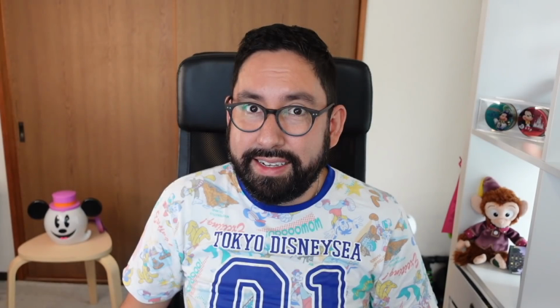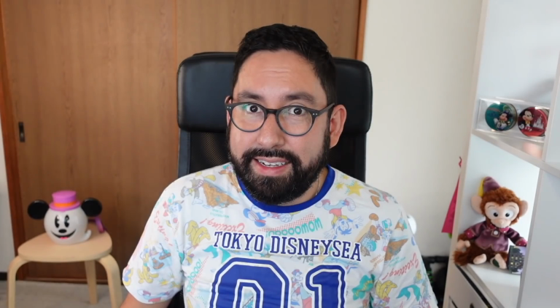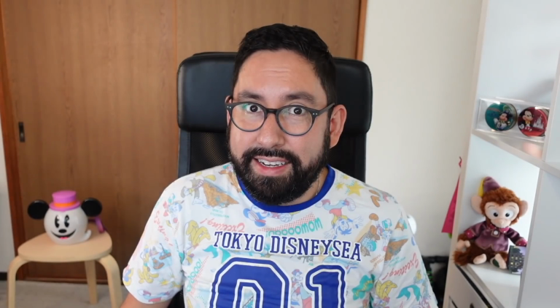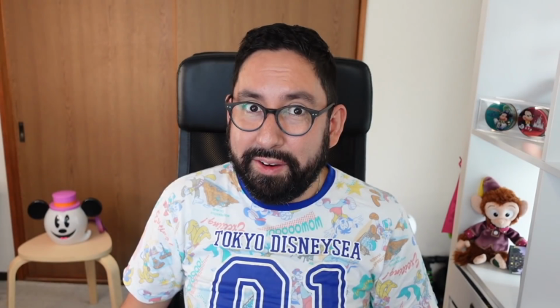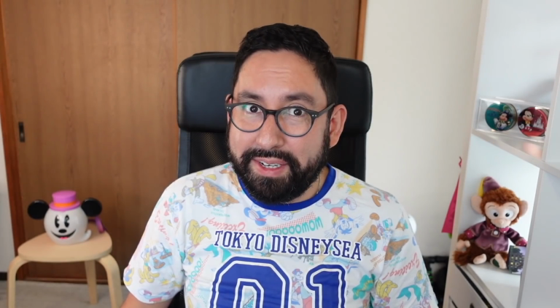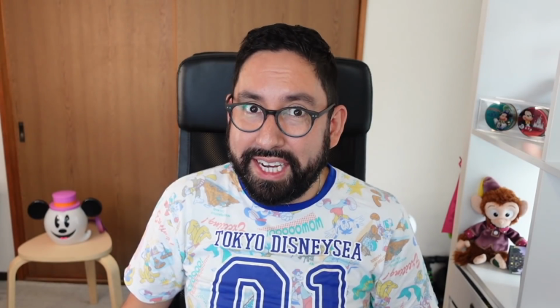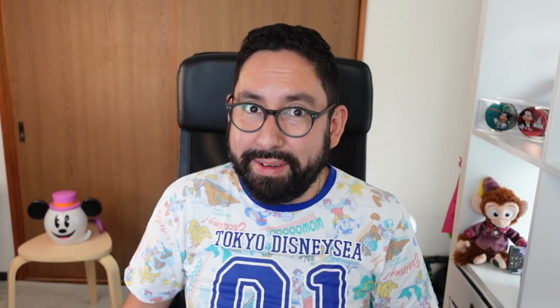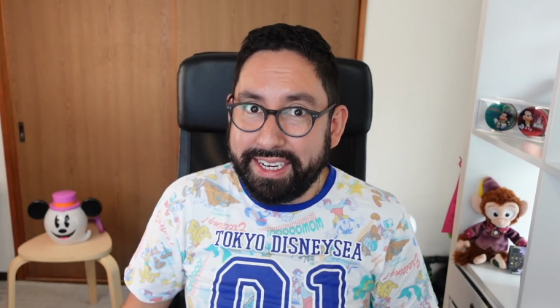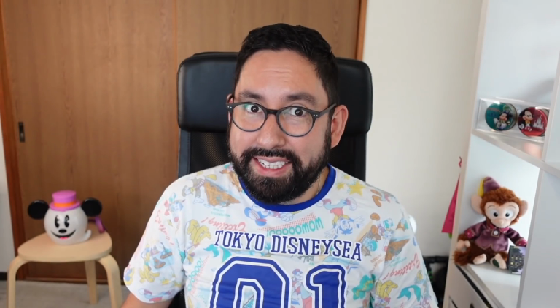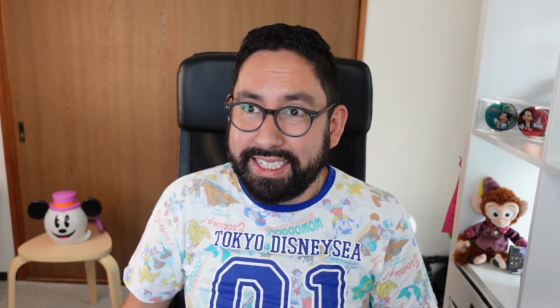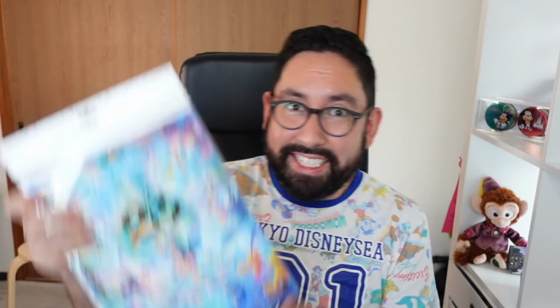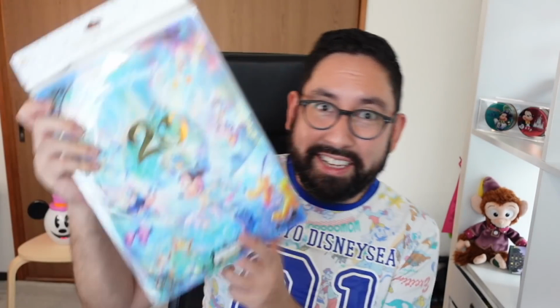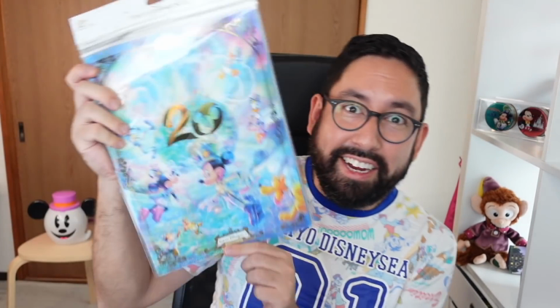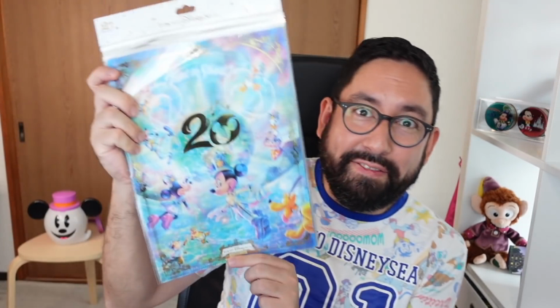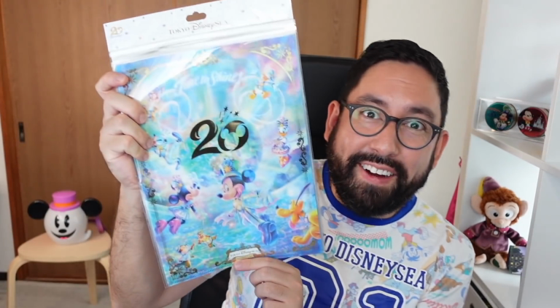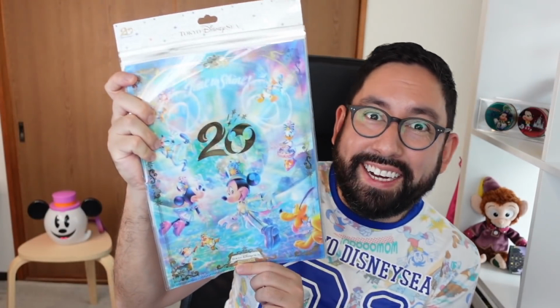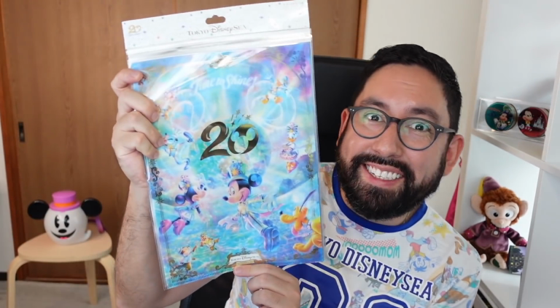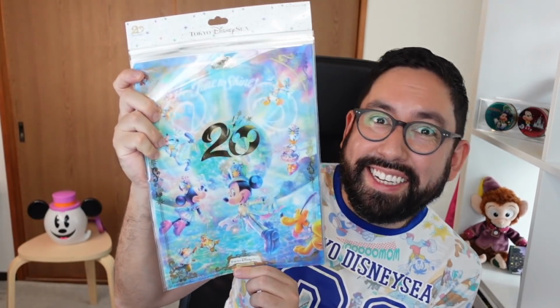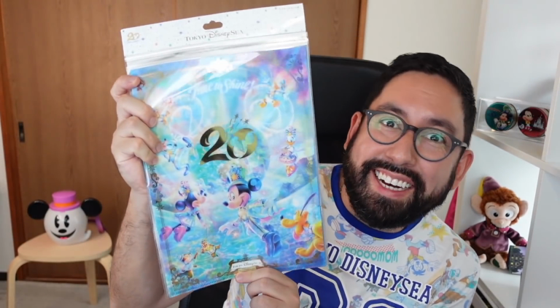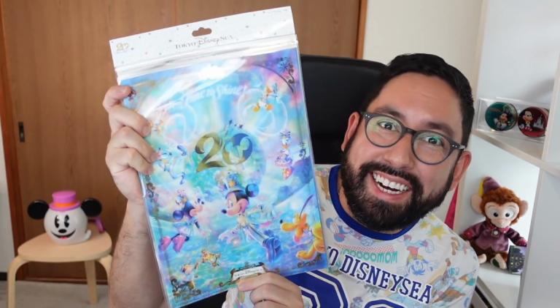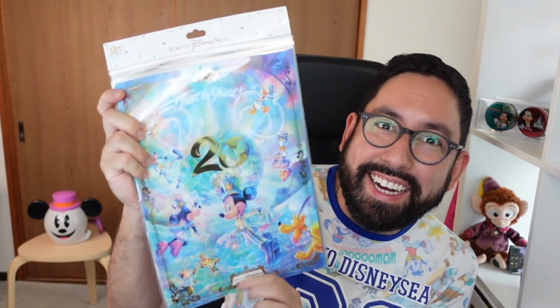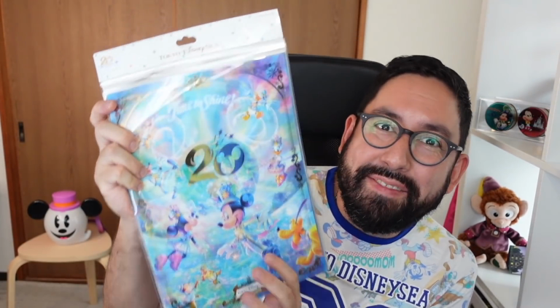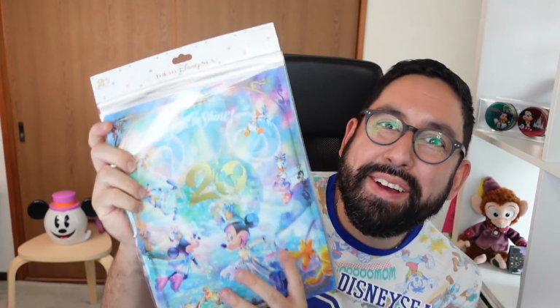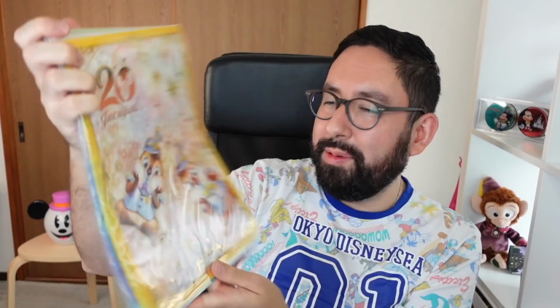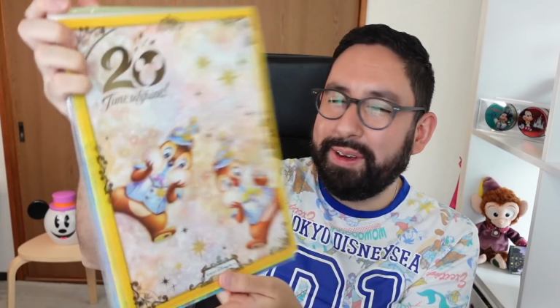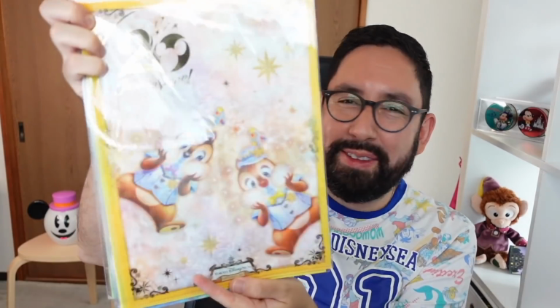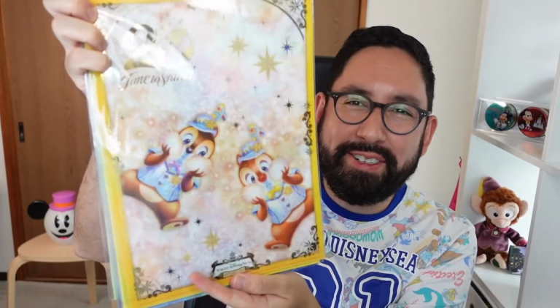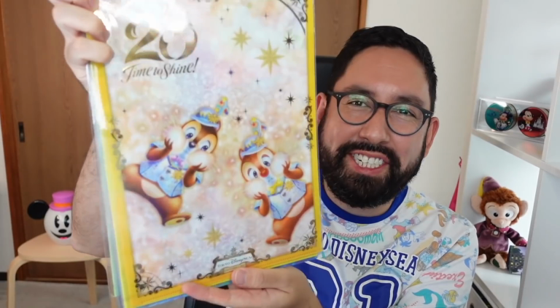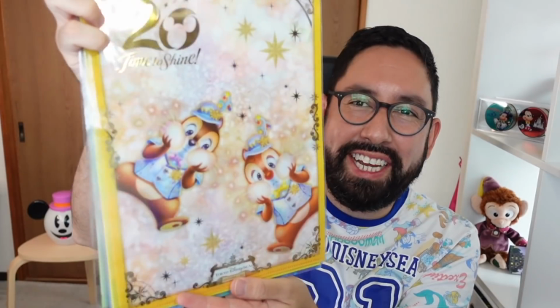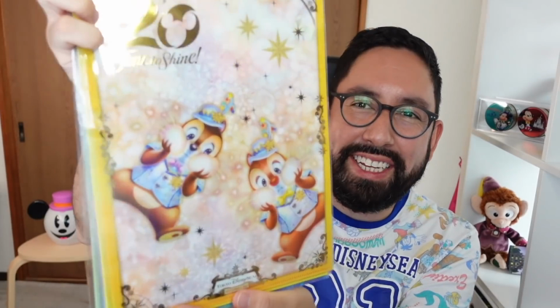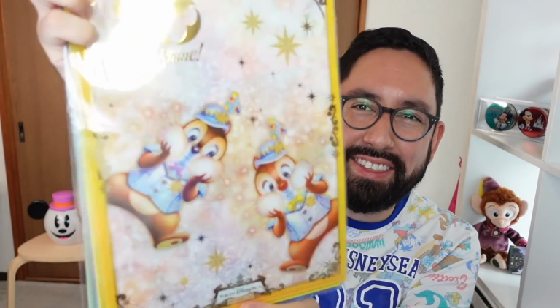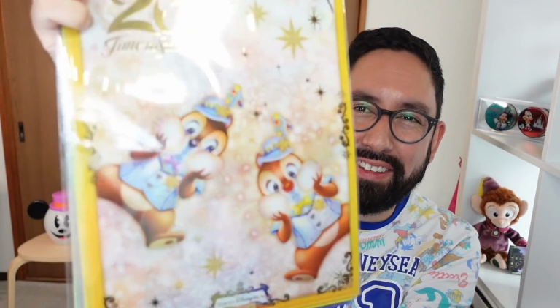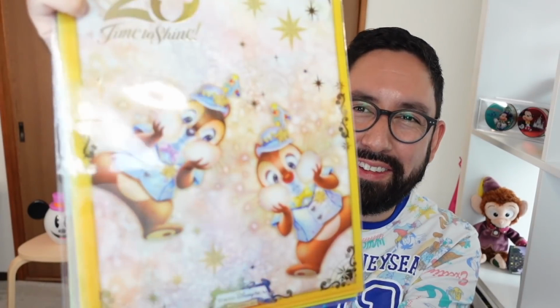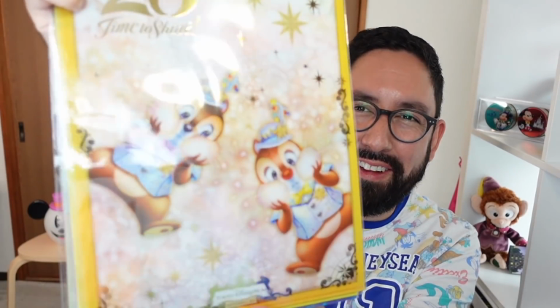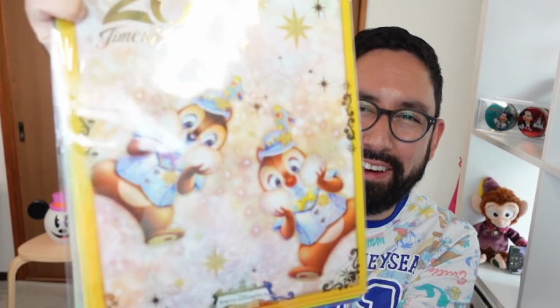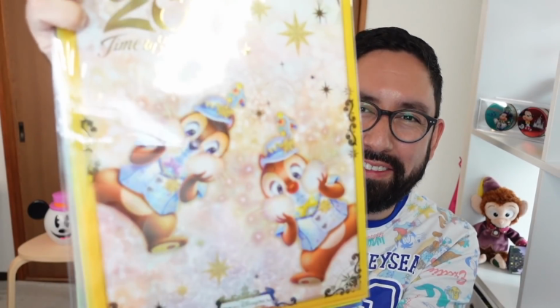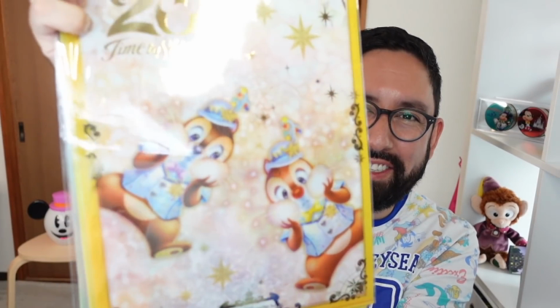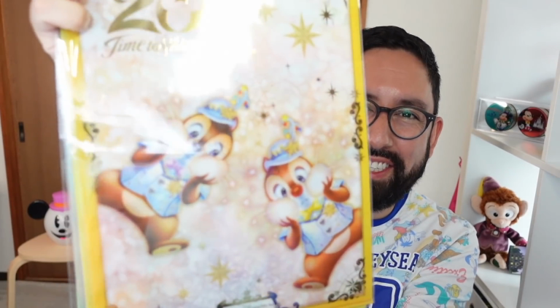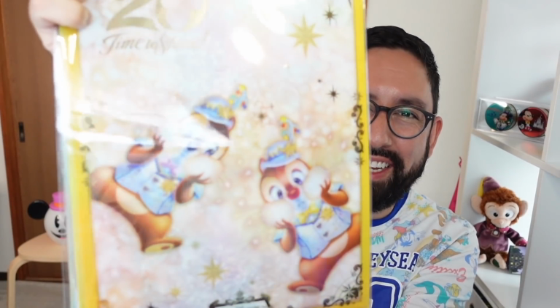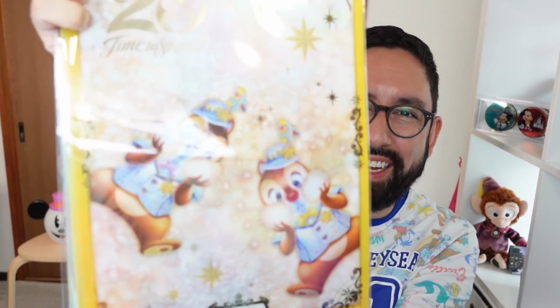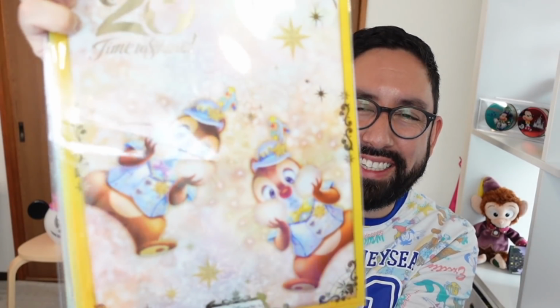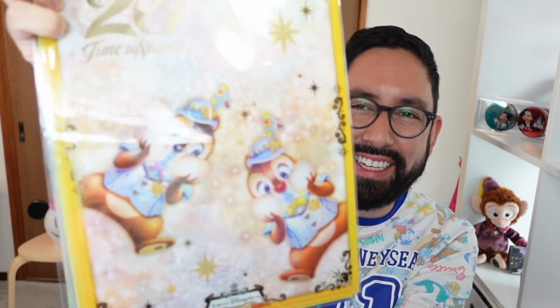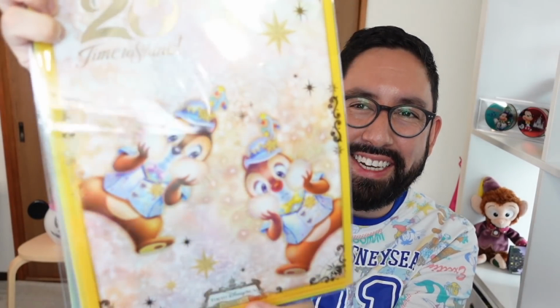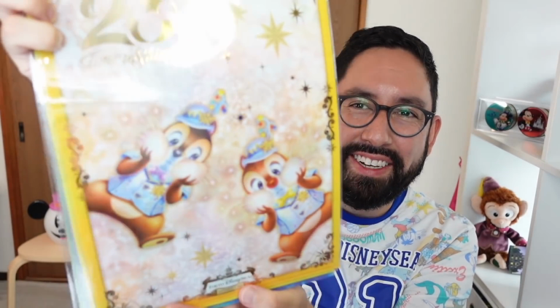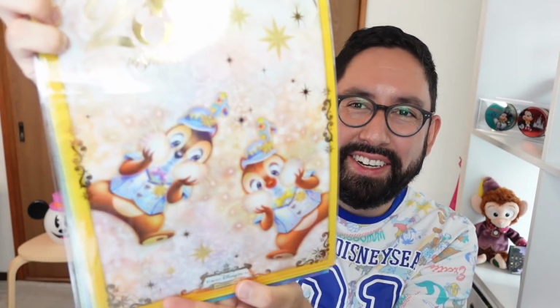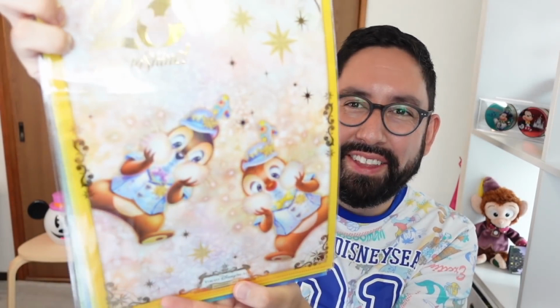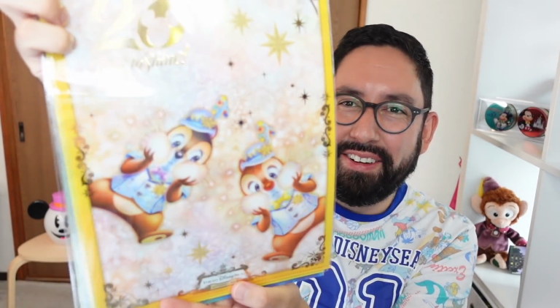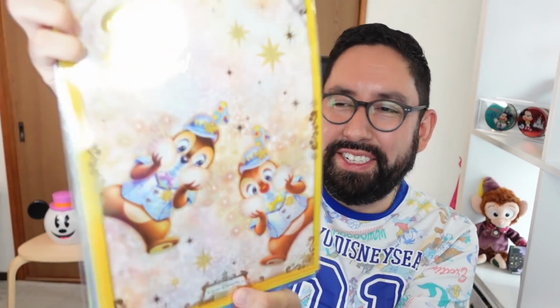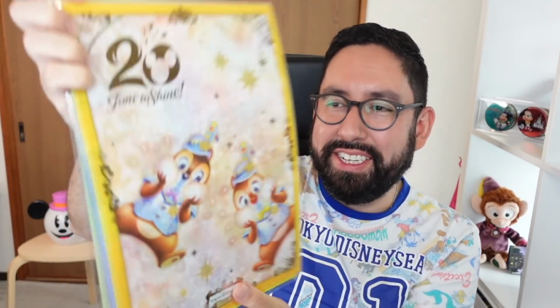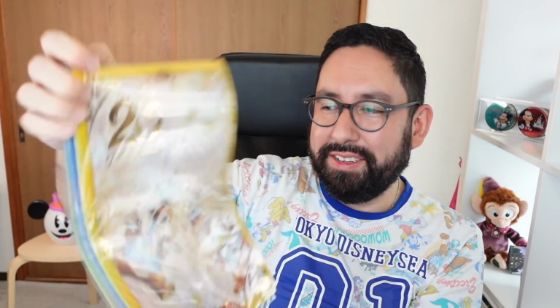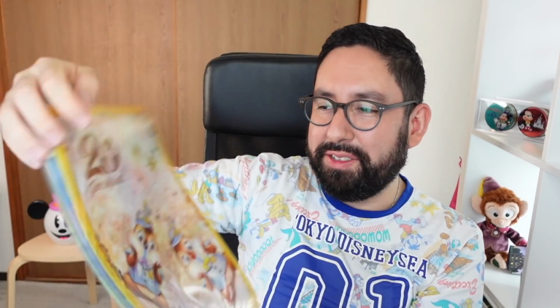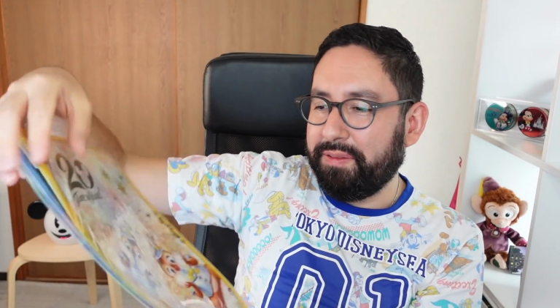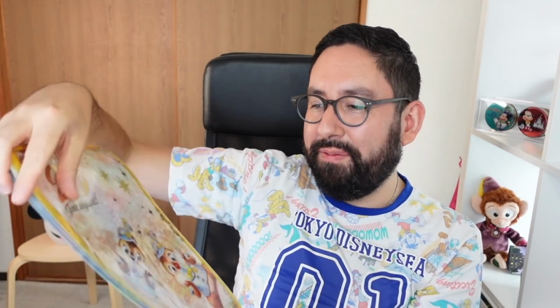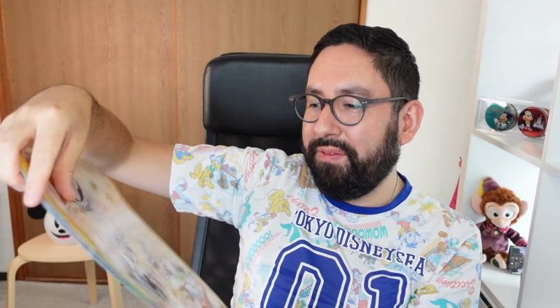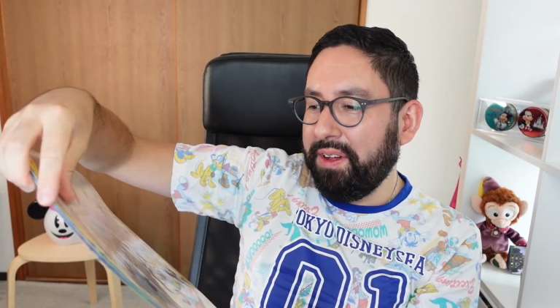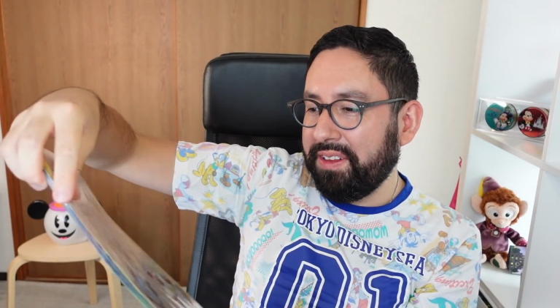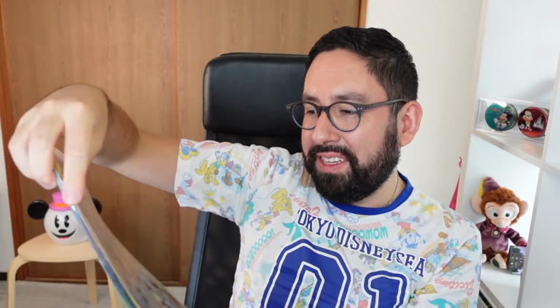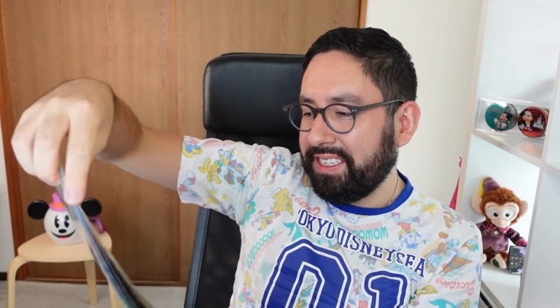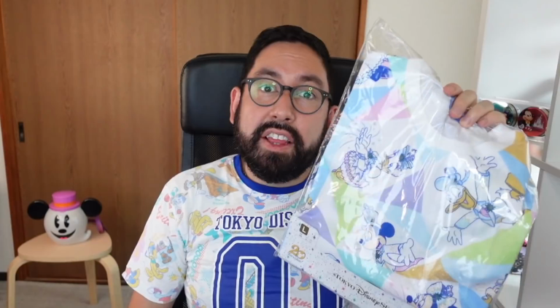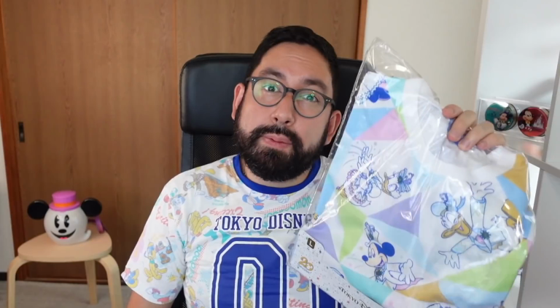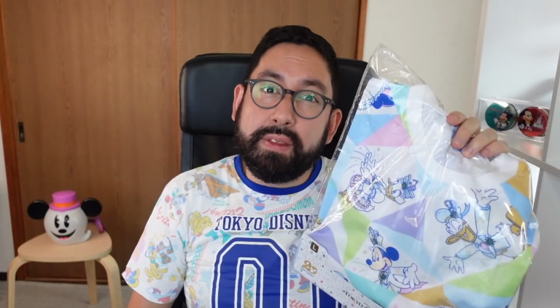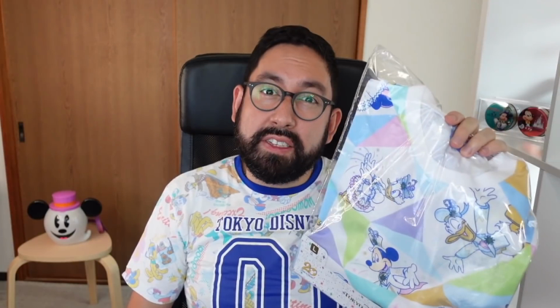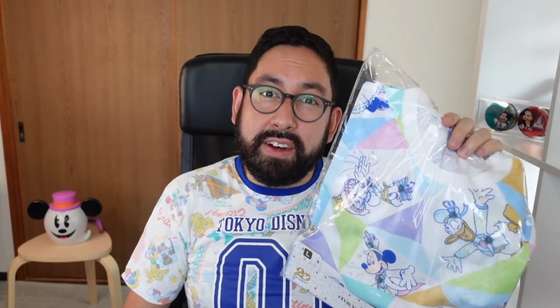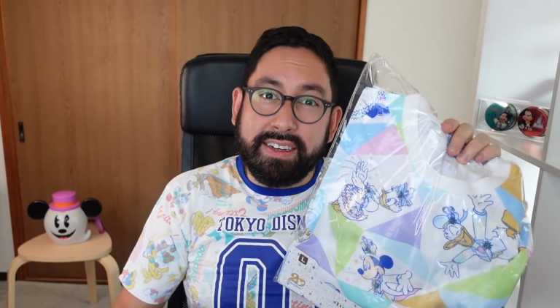You know what time it is? It's clear file time! Oh, look at their cheeks! Look at their little cheeks! Their cheeks are so full! Let's put this on.